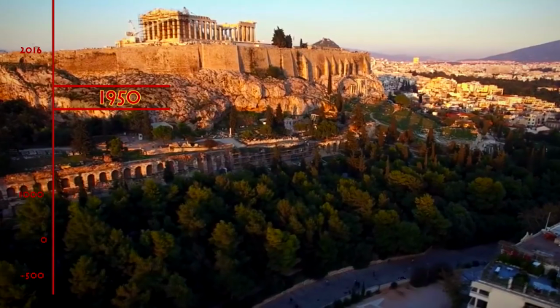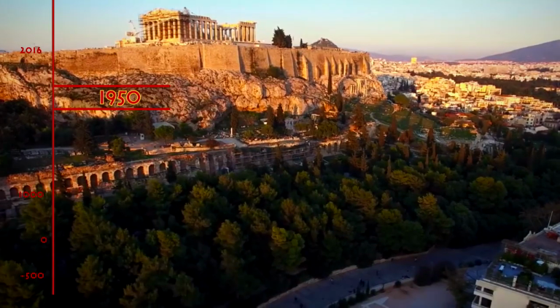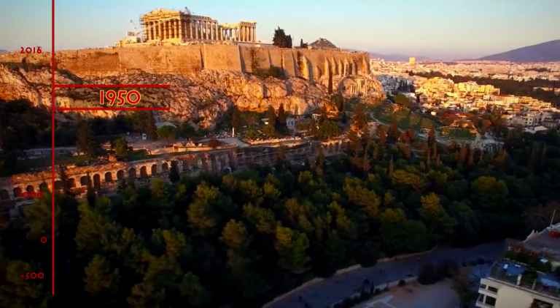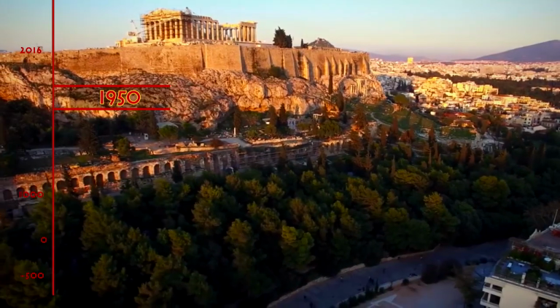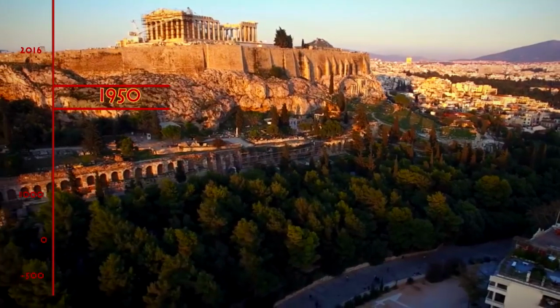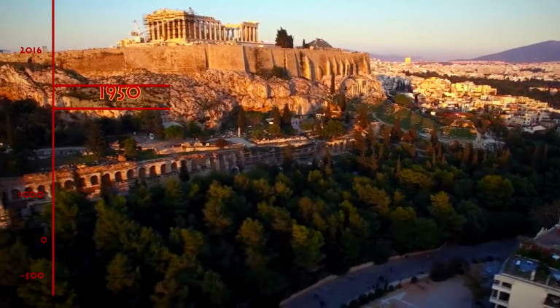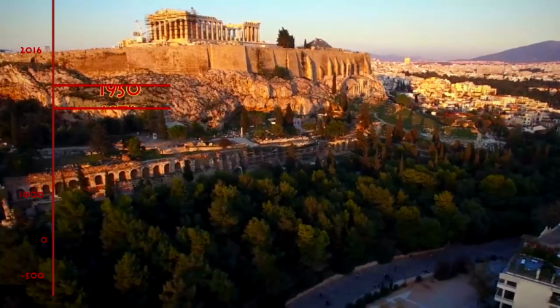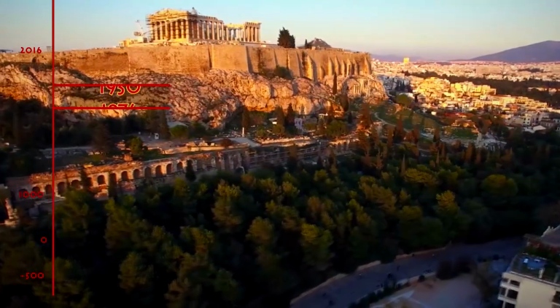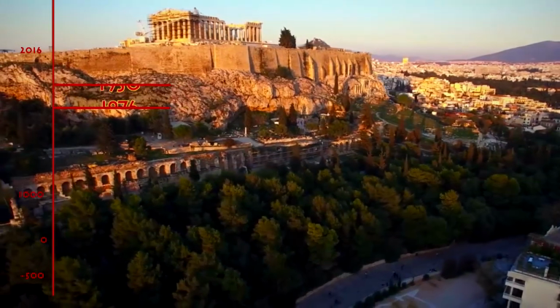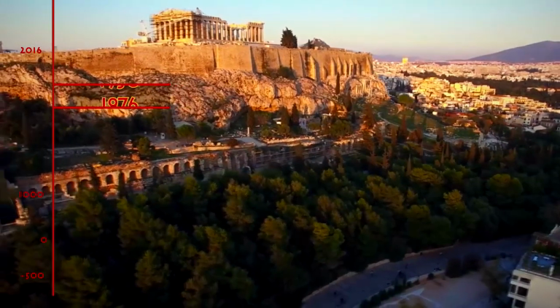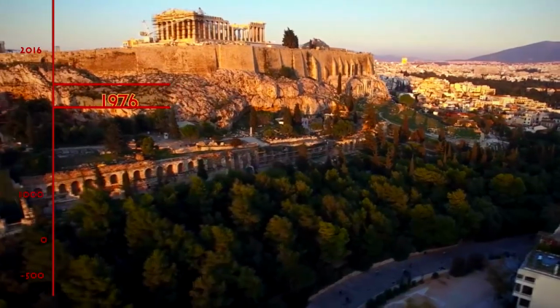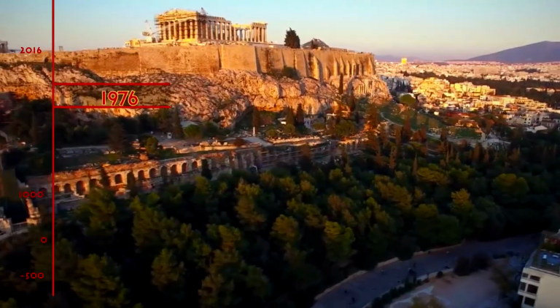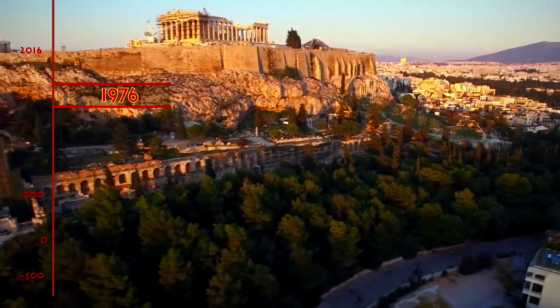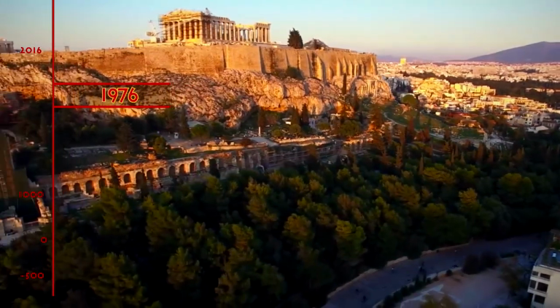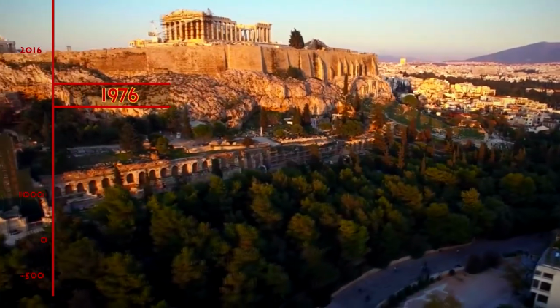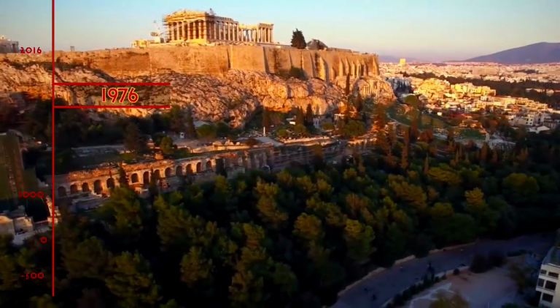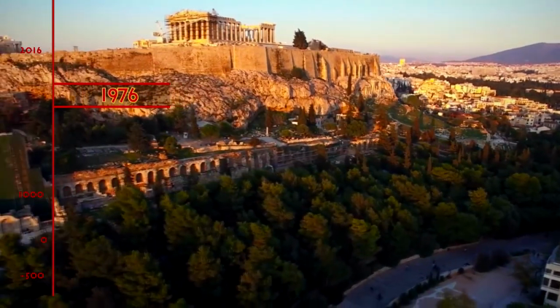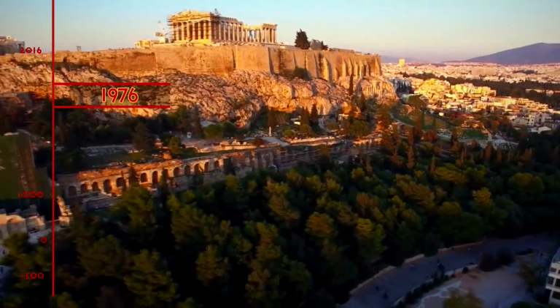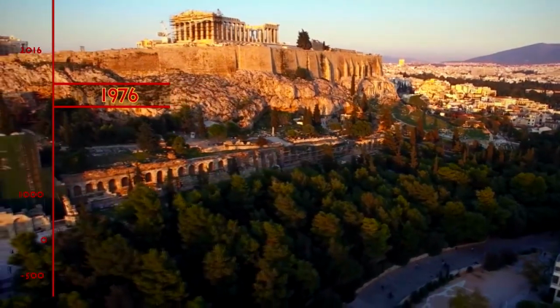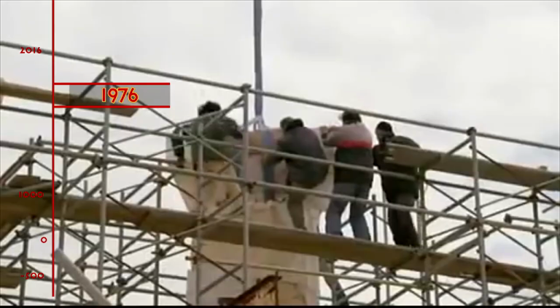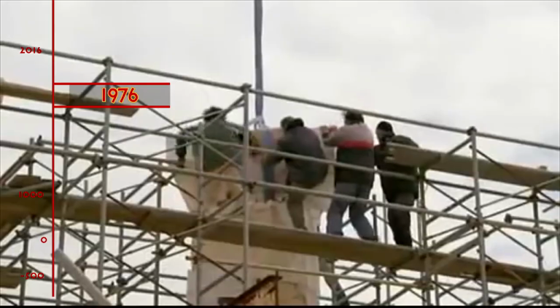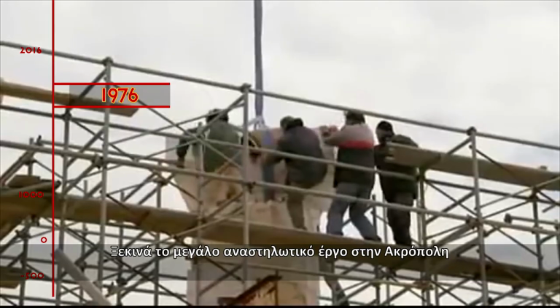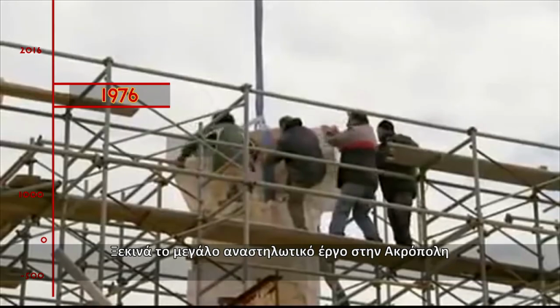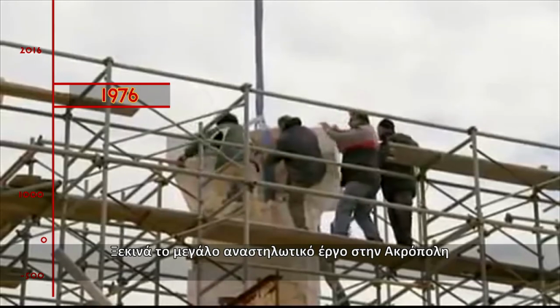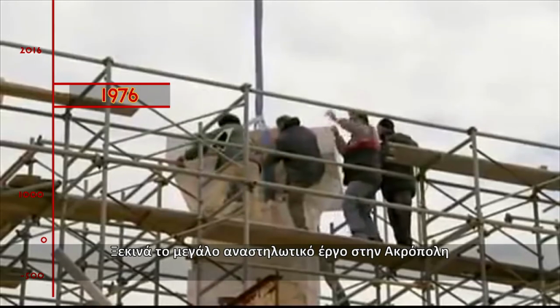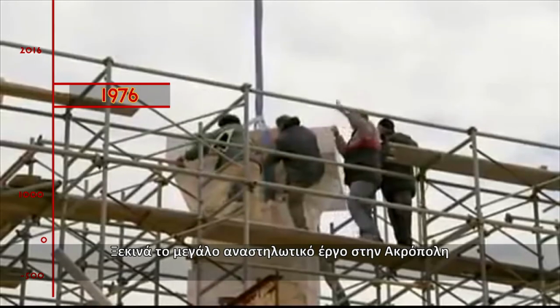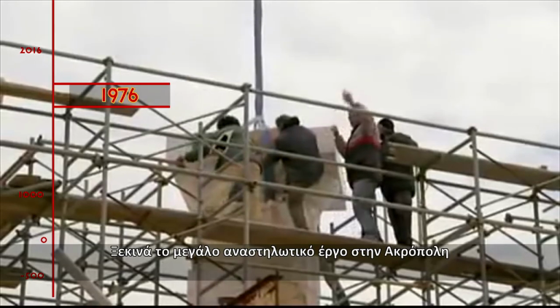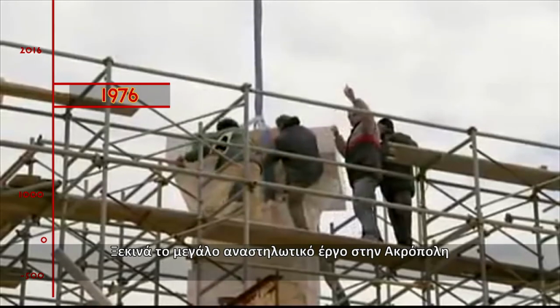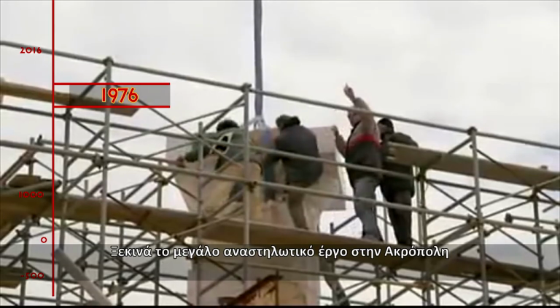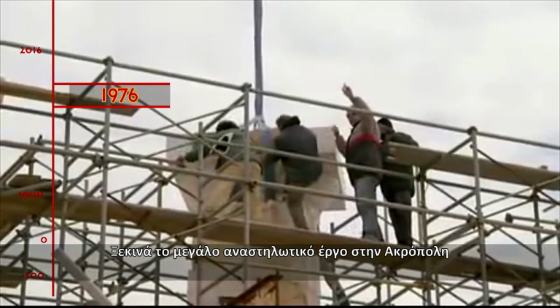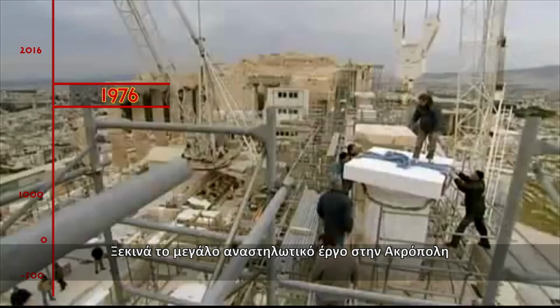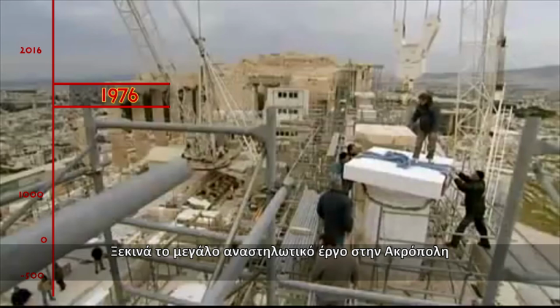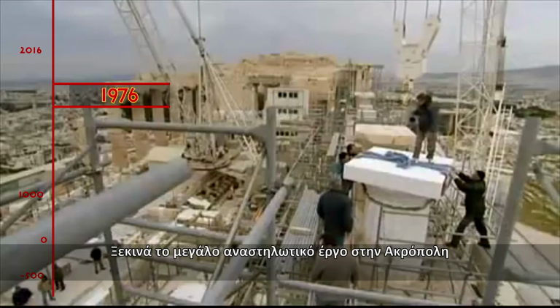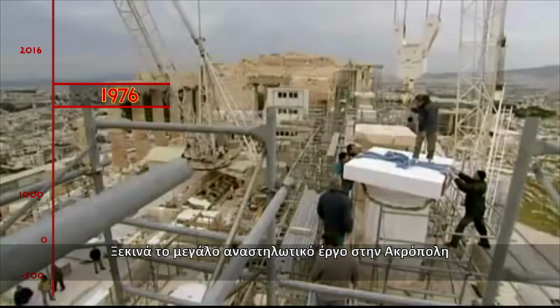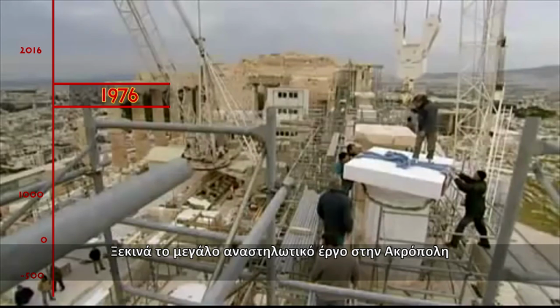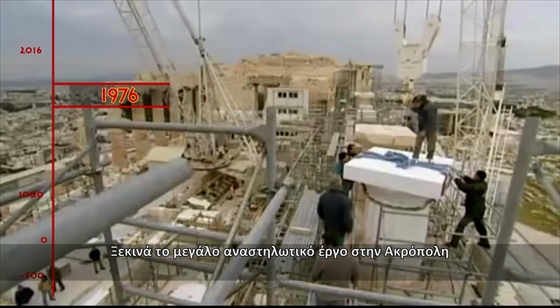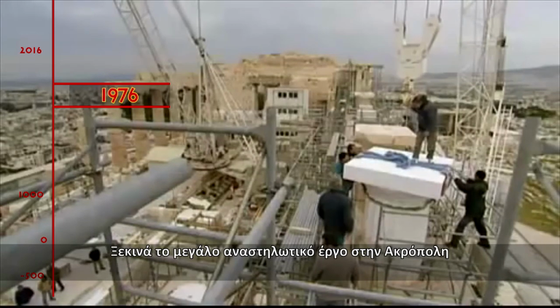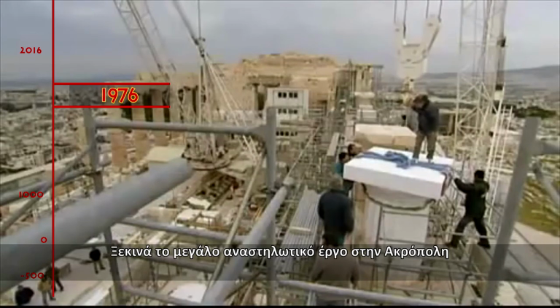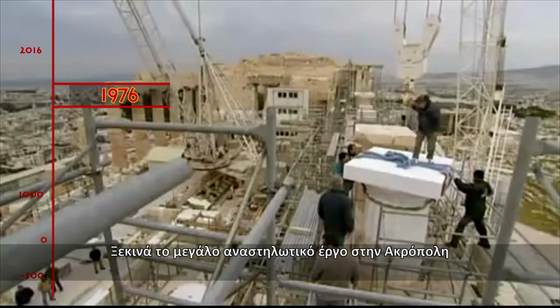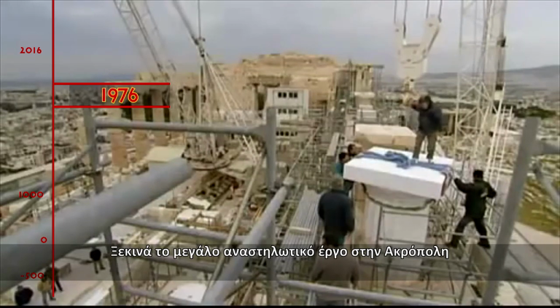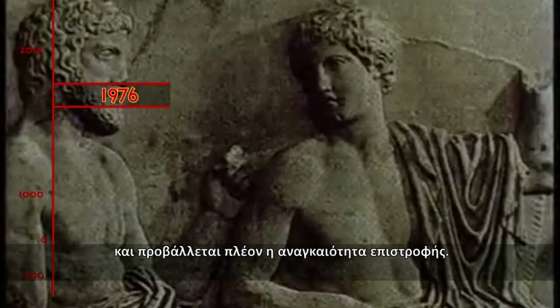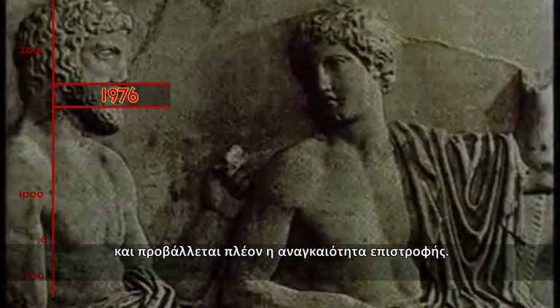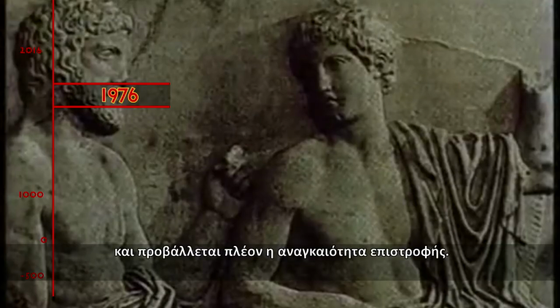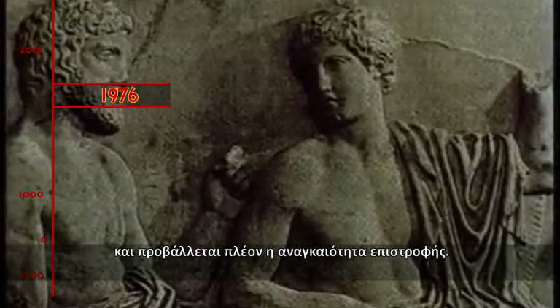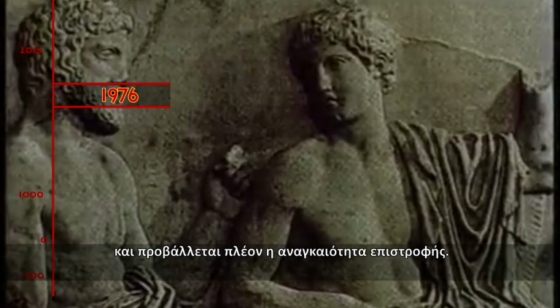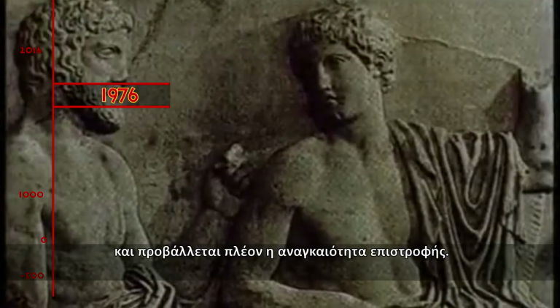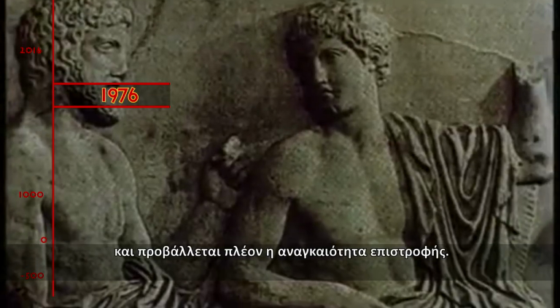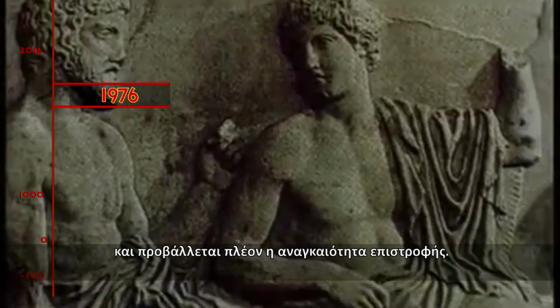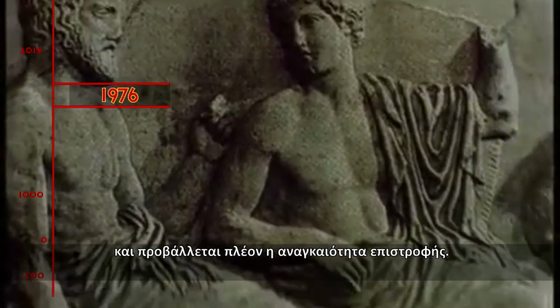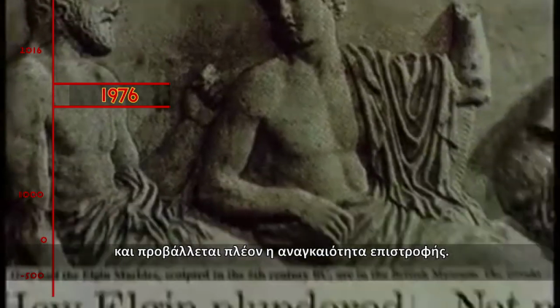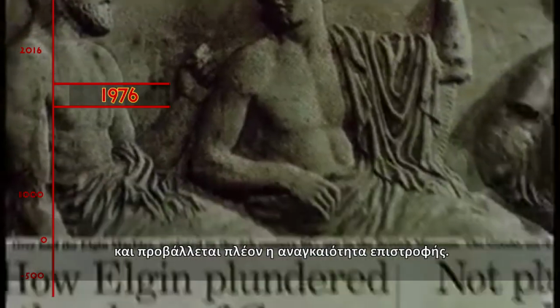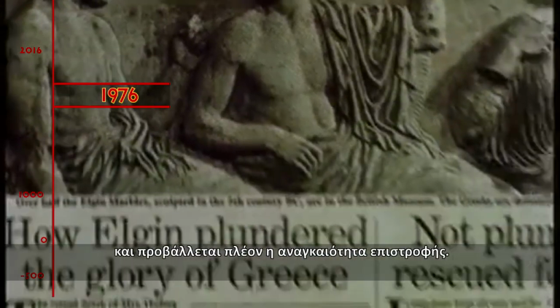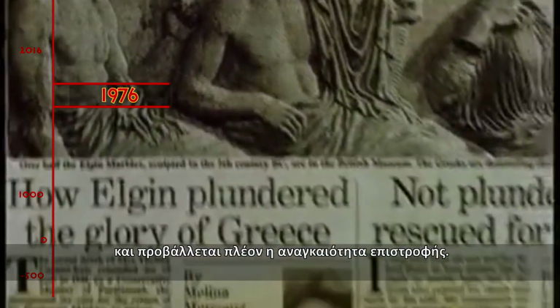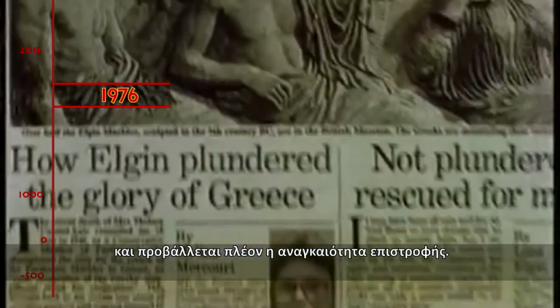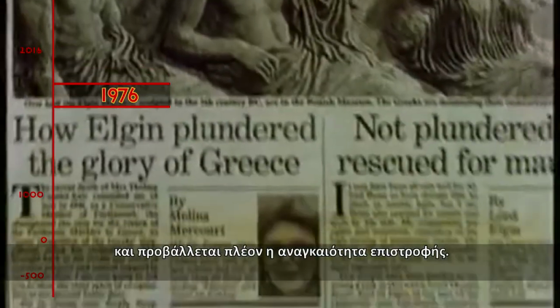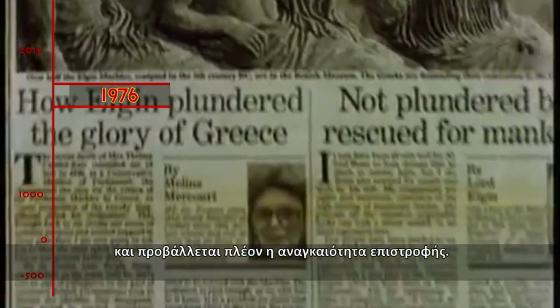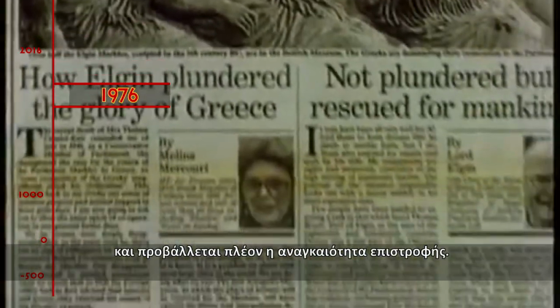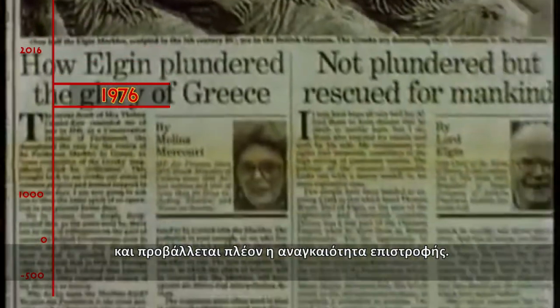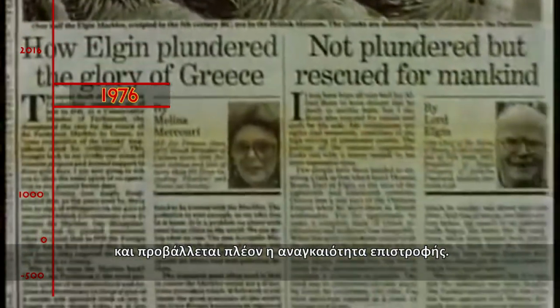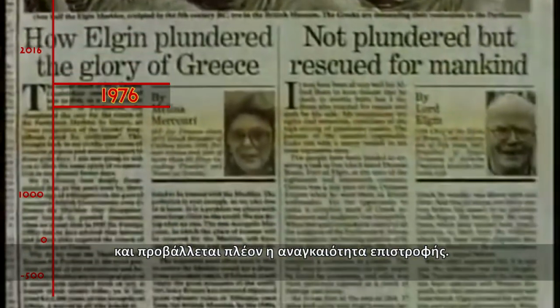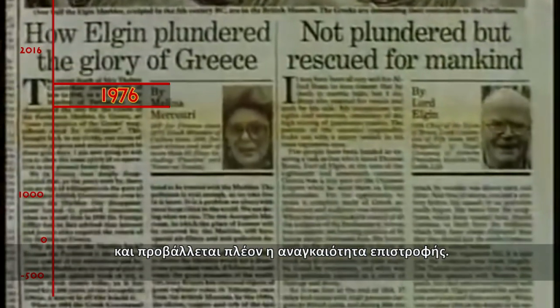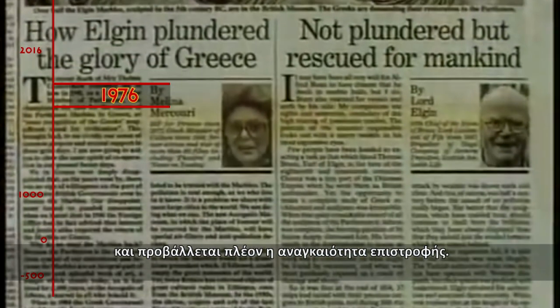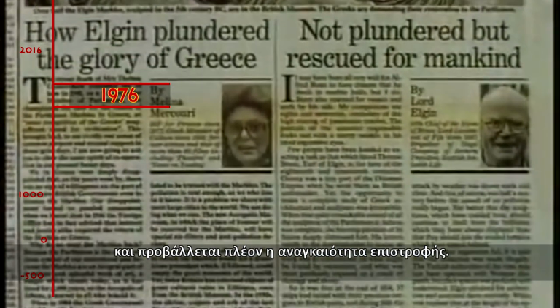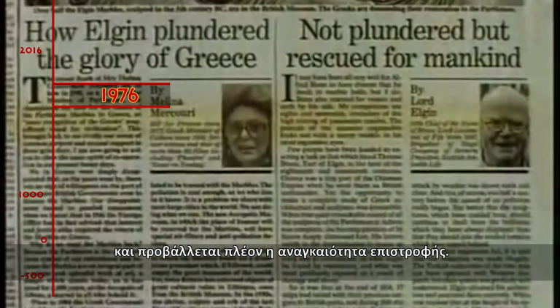1976. Renovation works at the Acropolis and demands for the necessity of return.